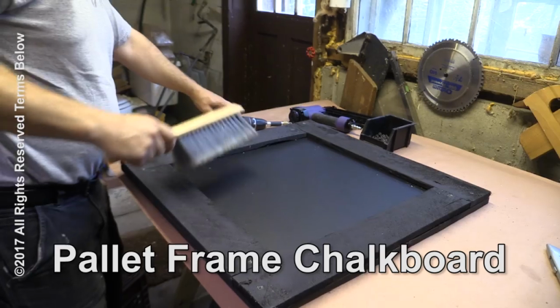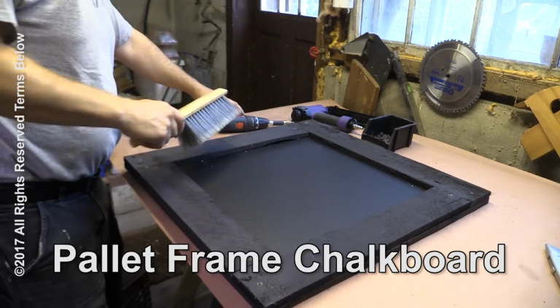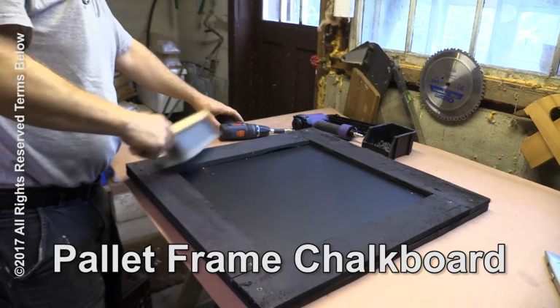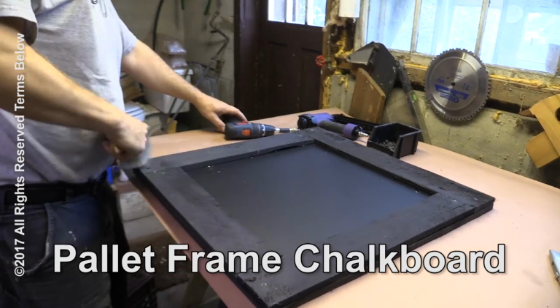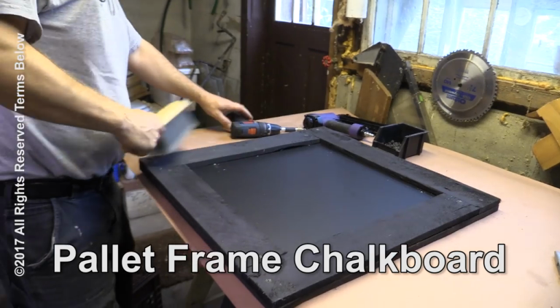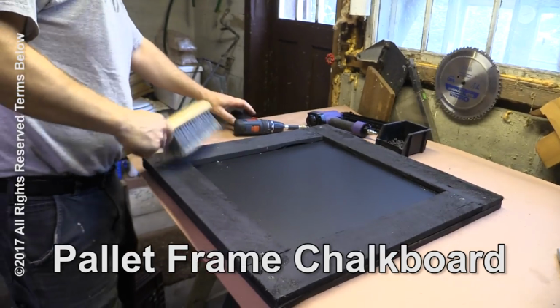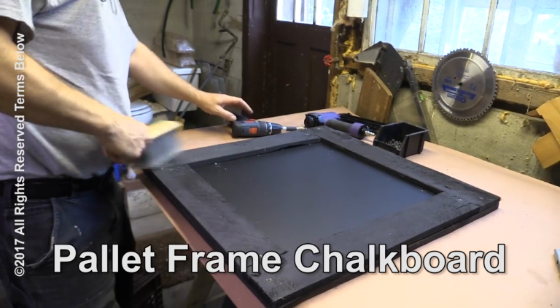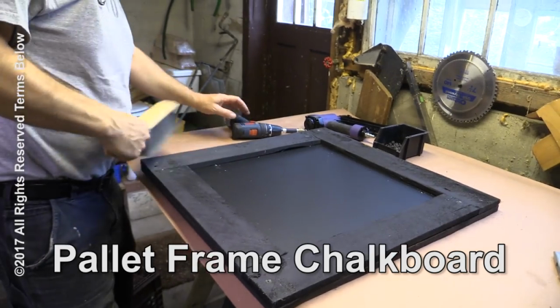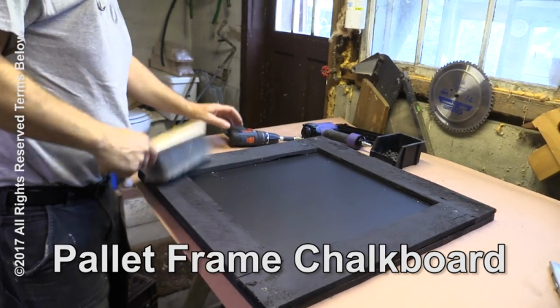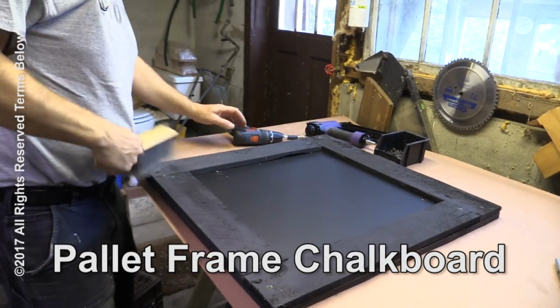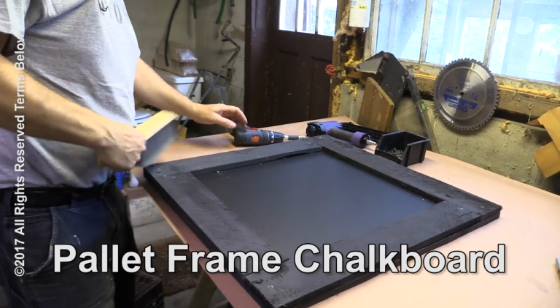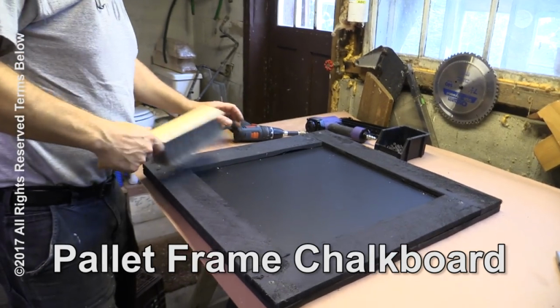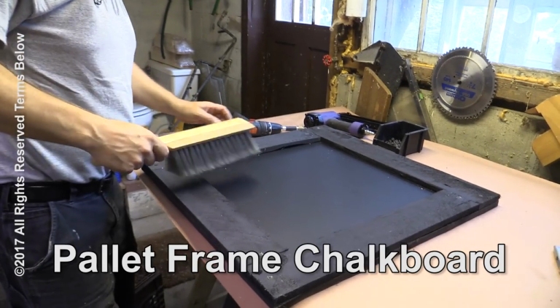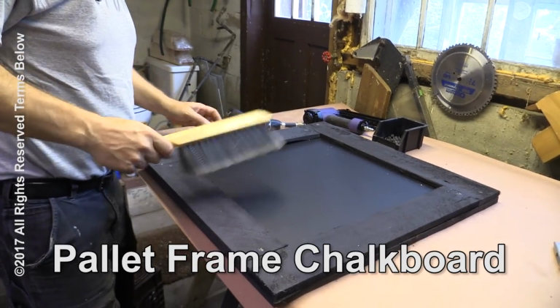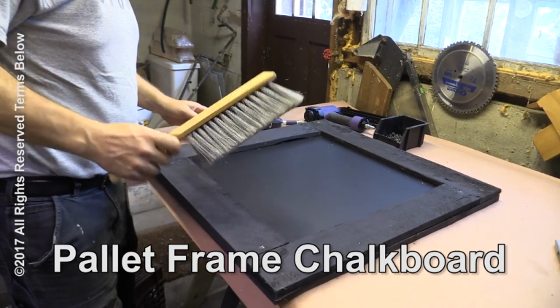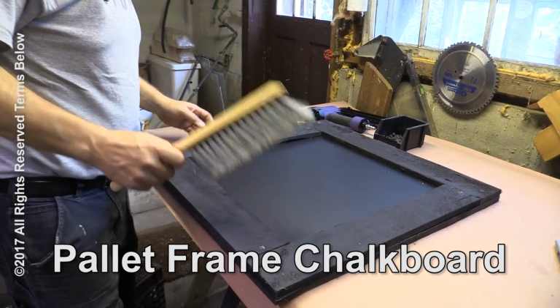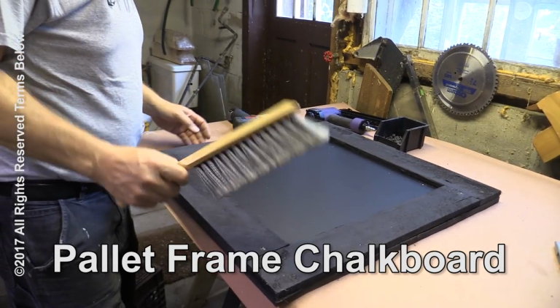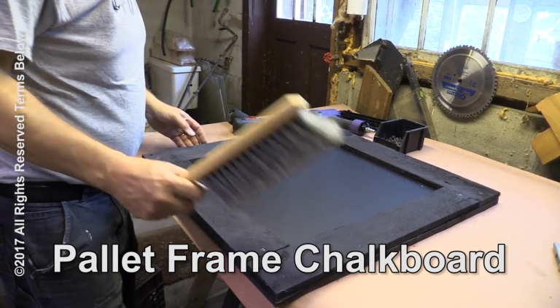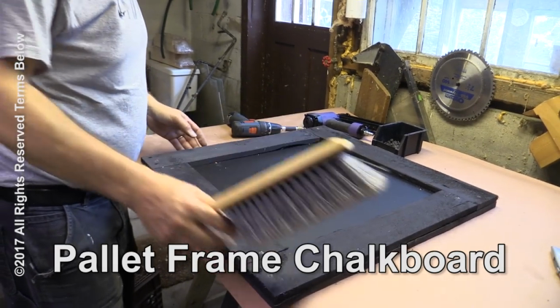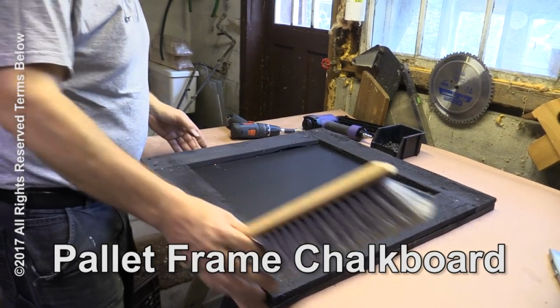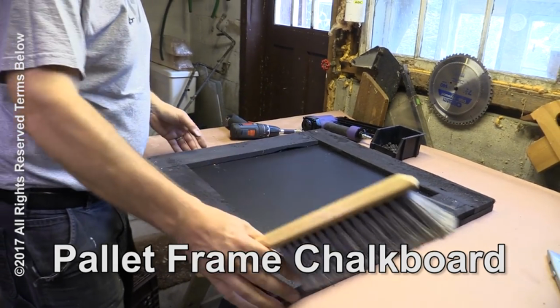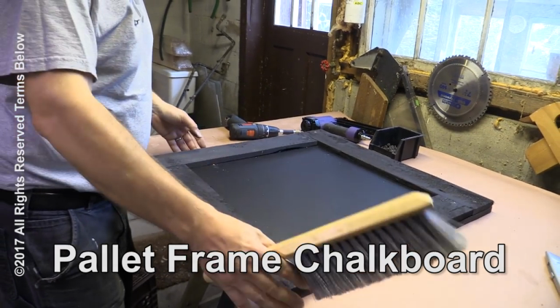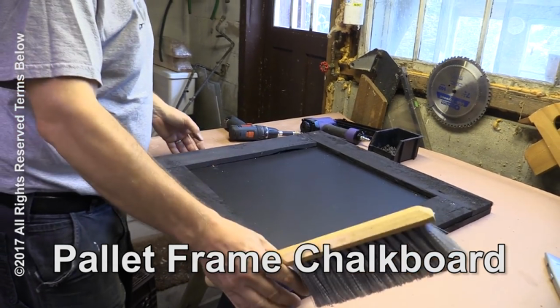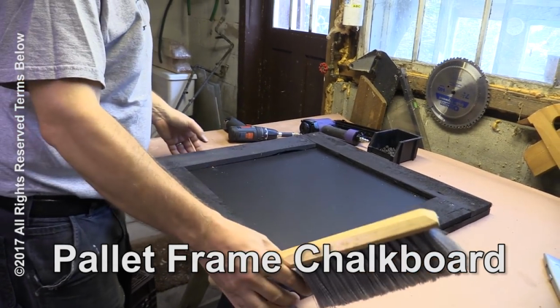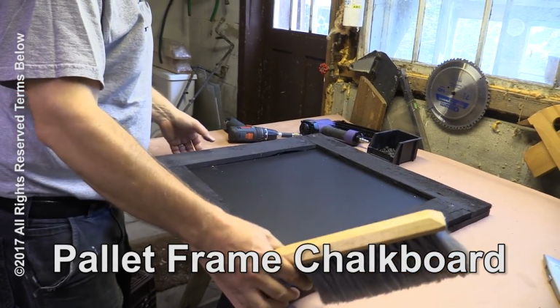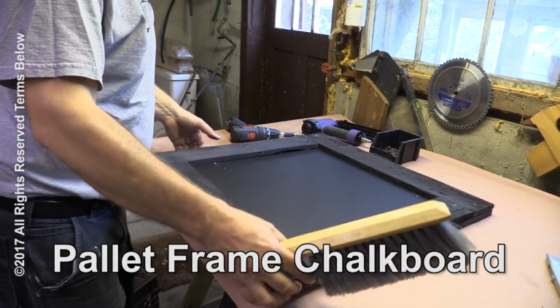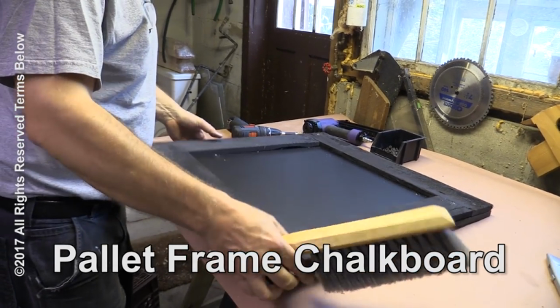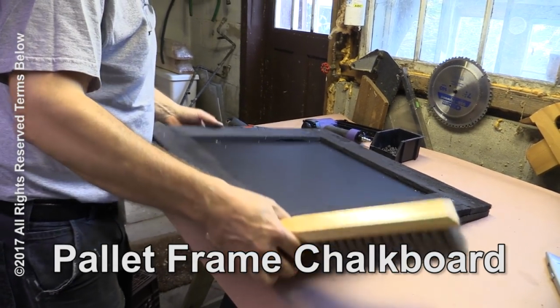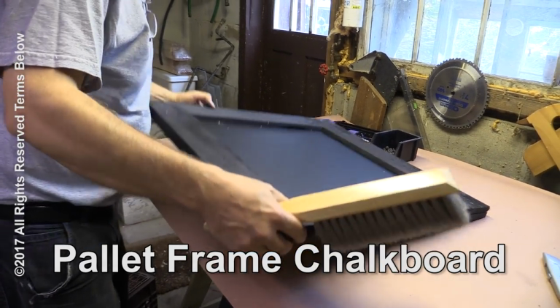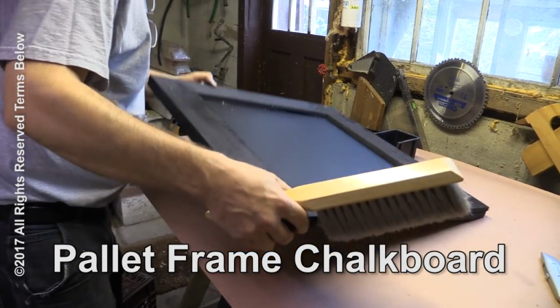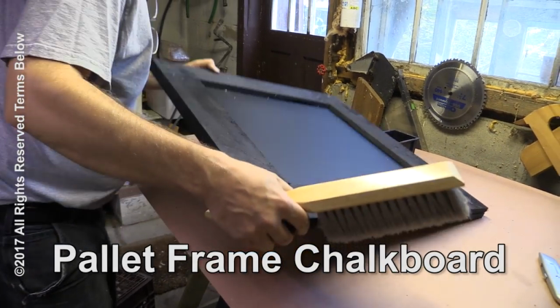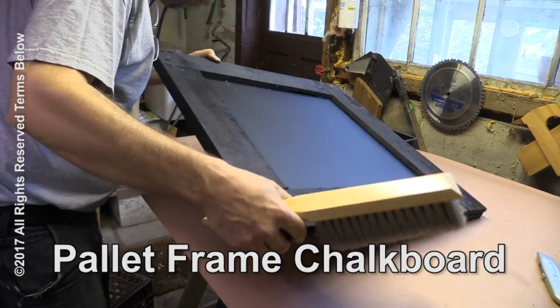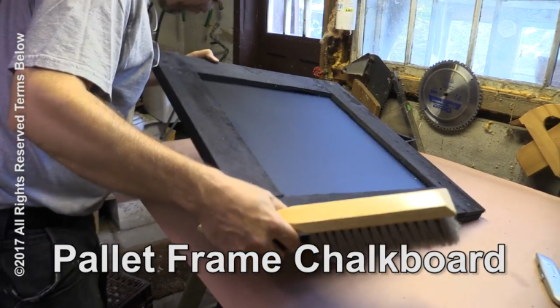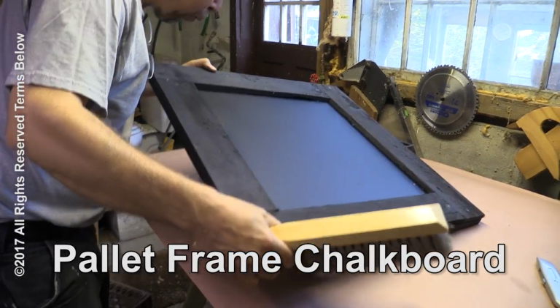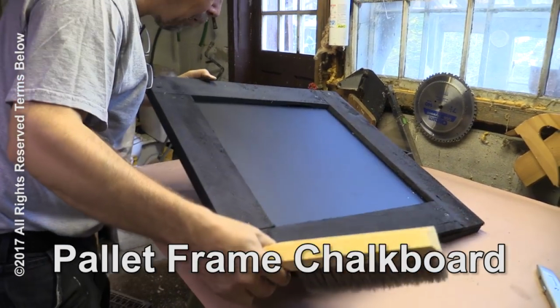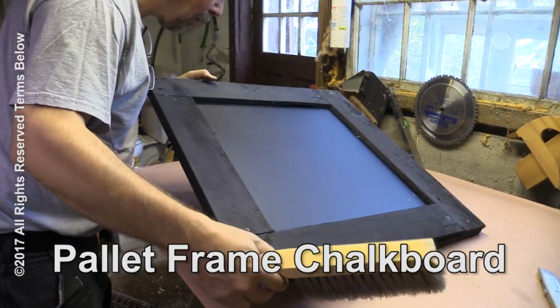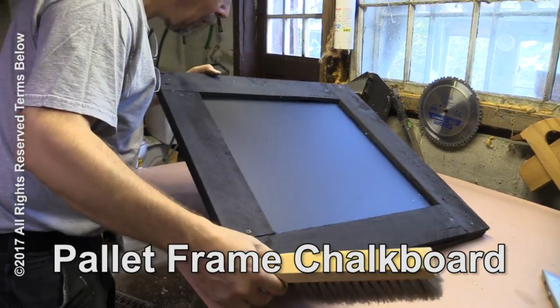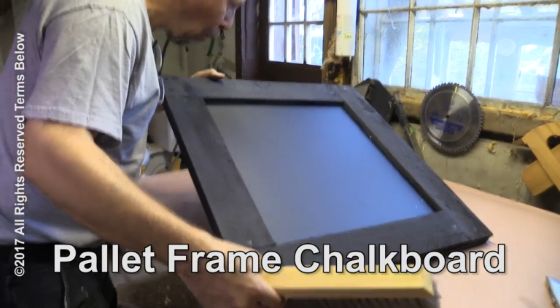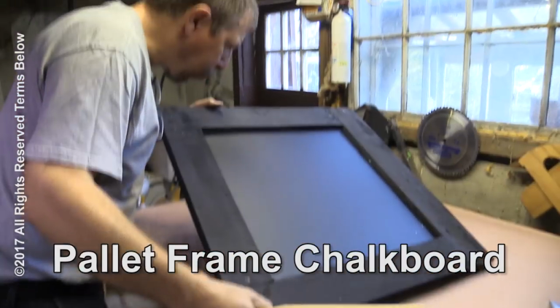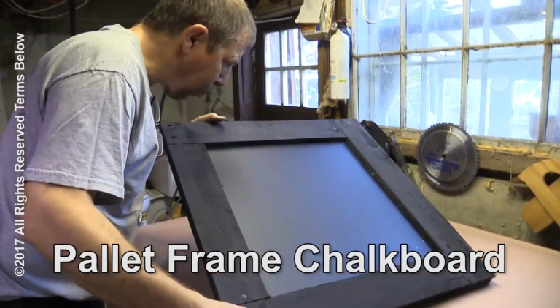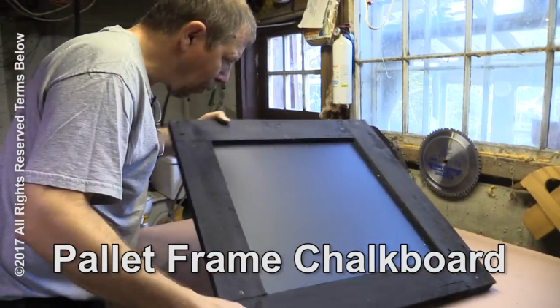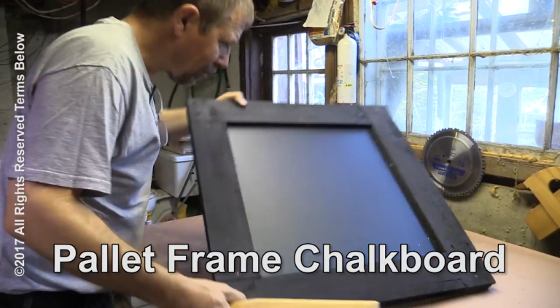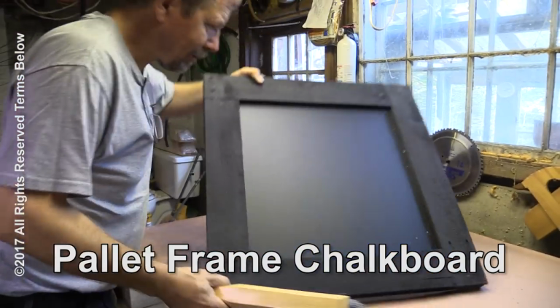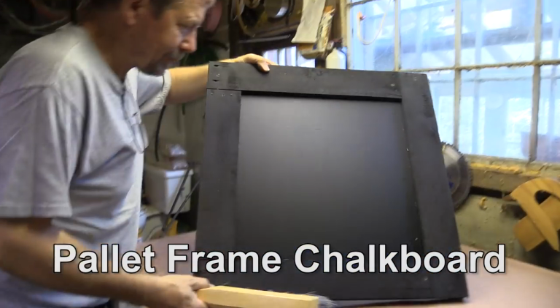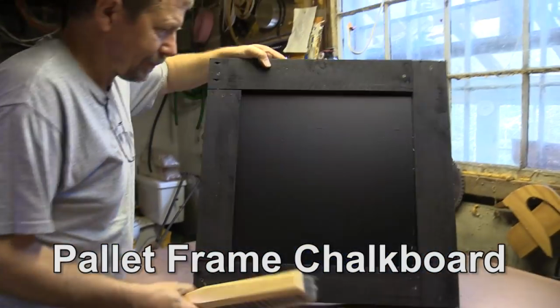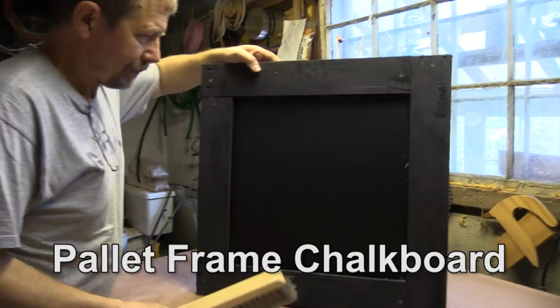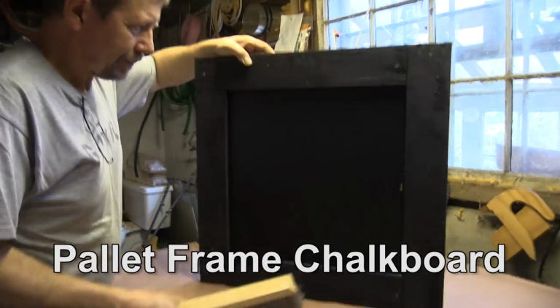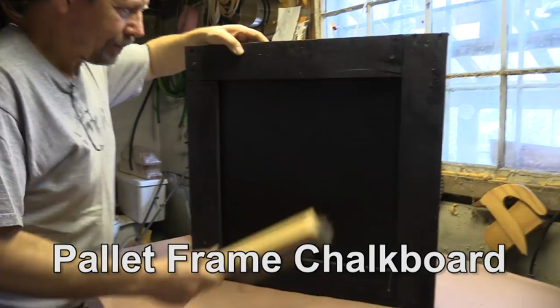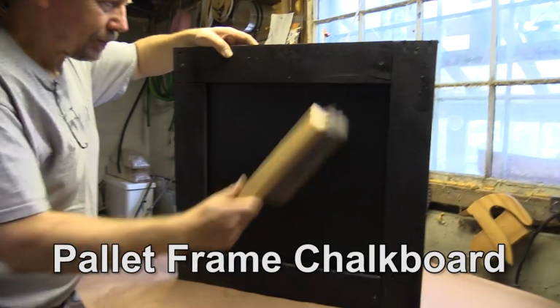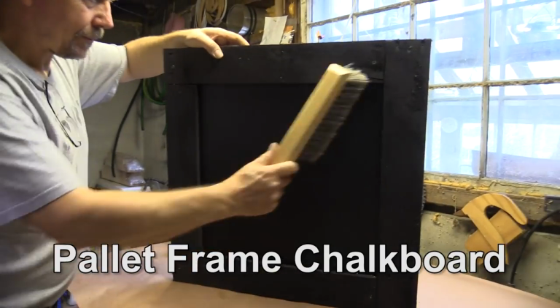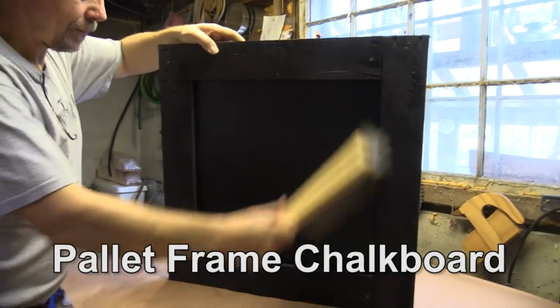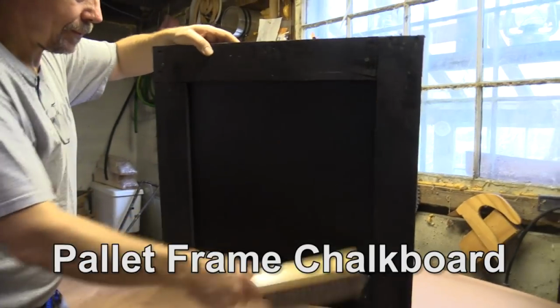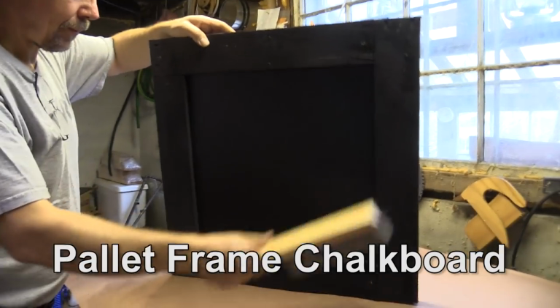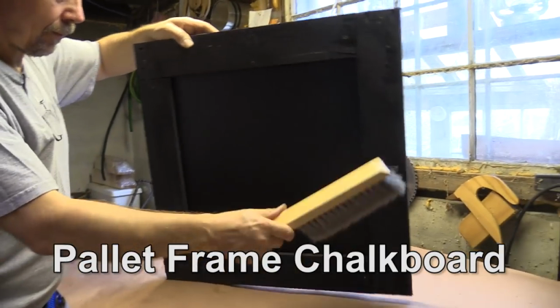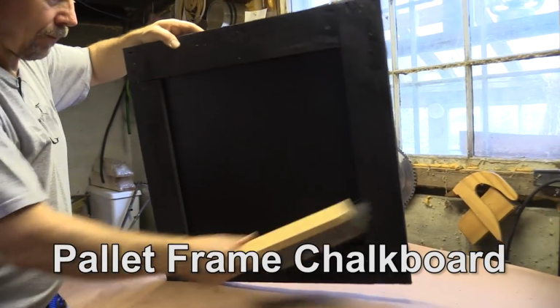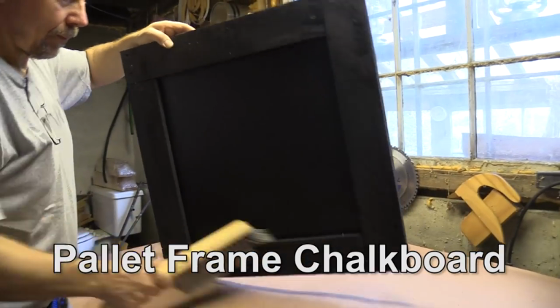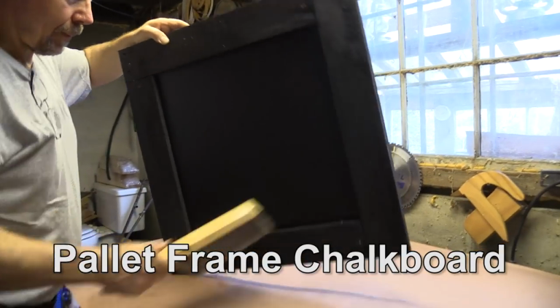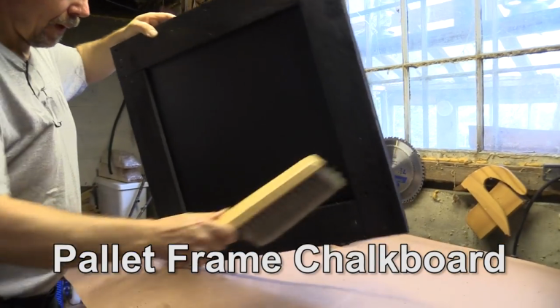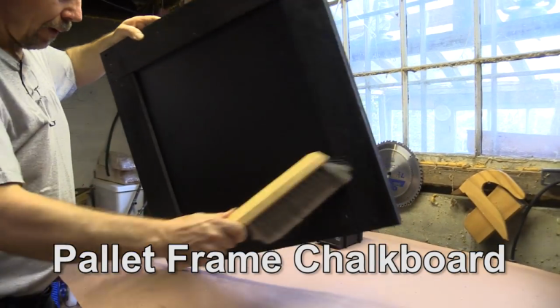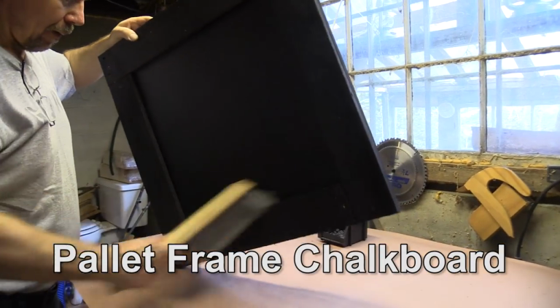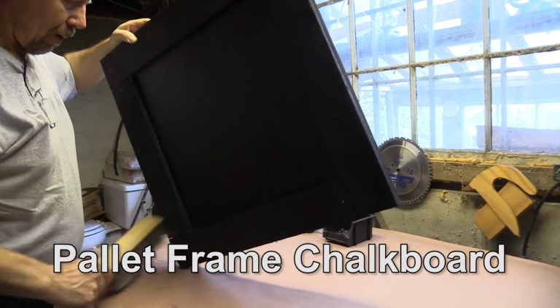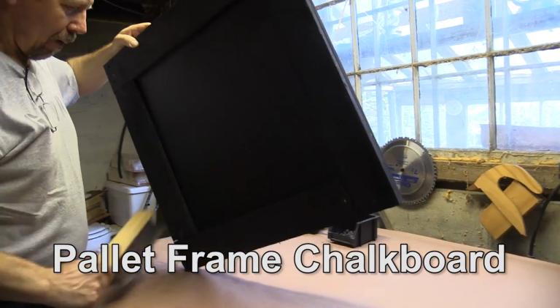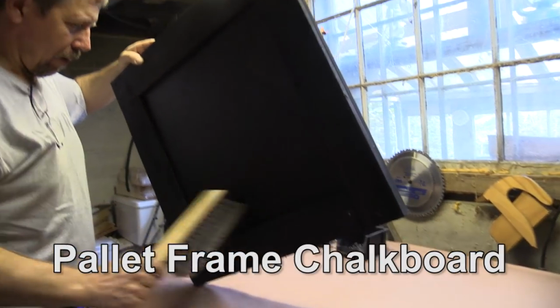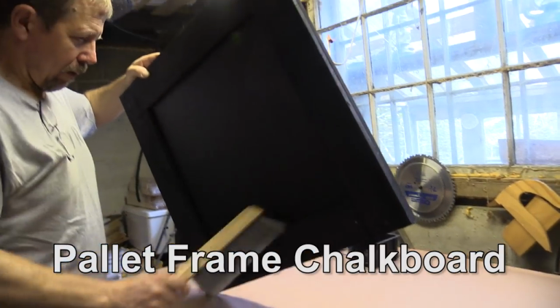Today on GardenFork, I want to show you how to make this really easy chalkboard that's framed out with pallet wood. It was really simple — took me less than an hour.